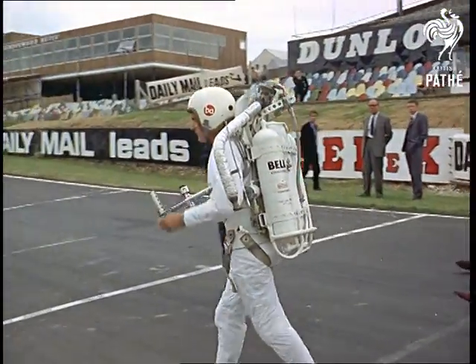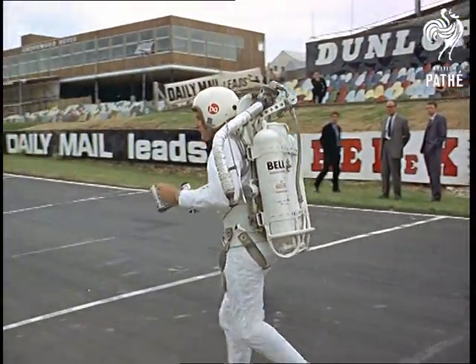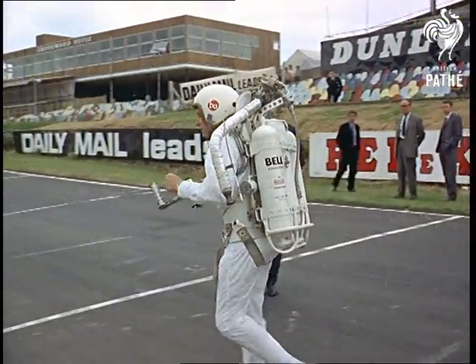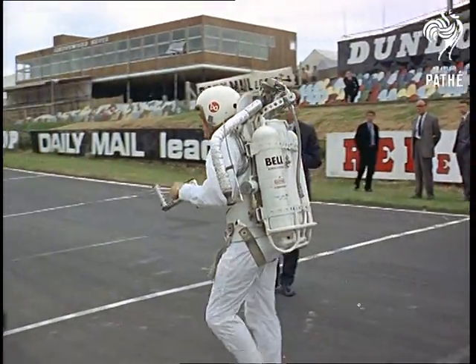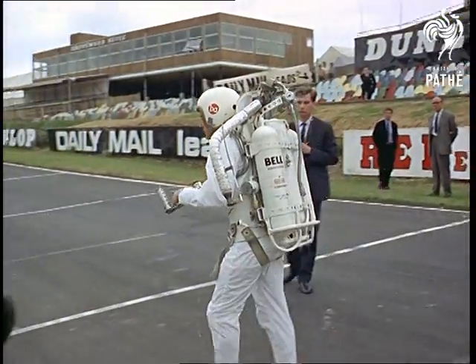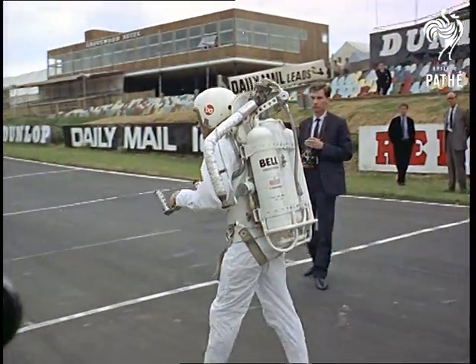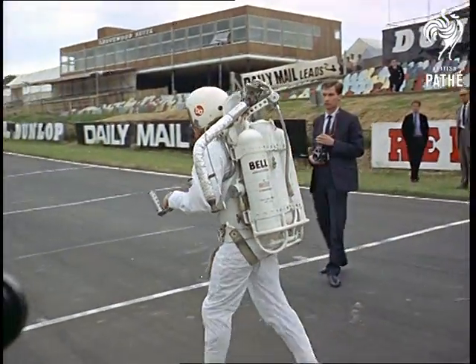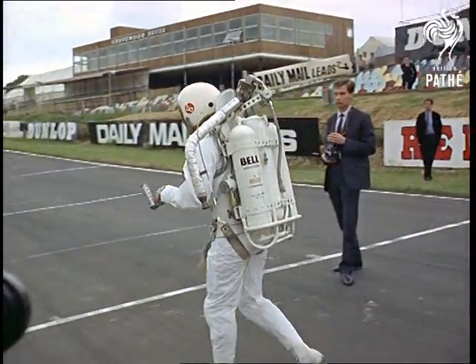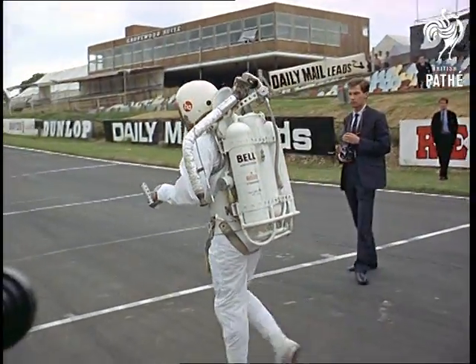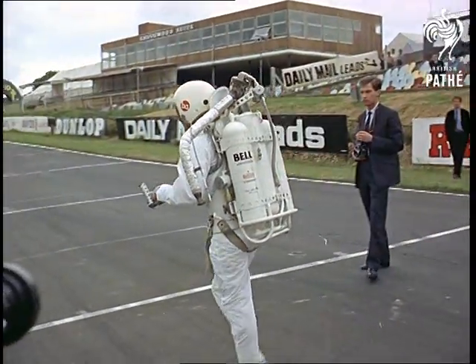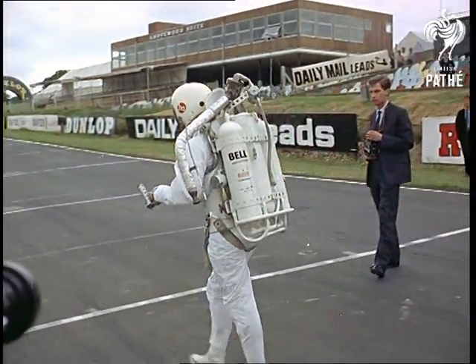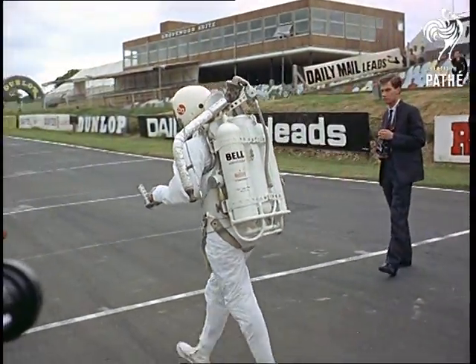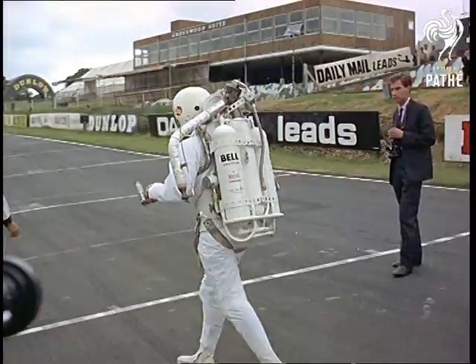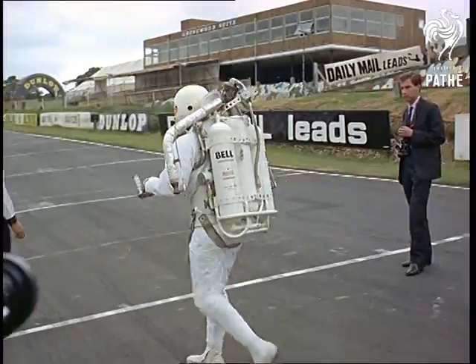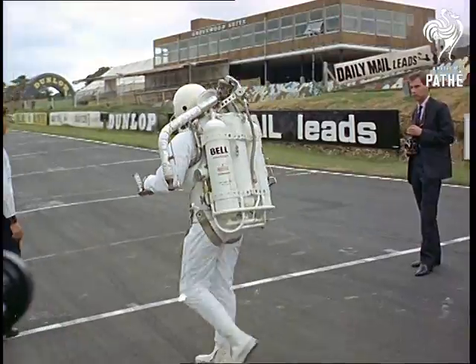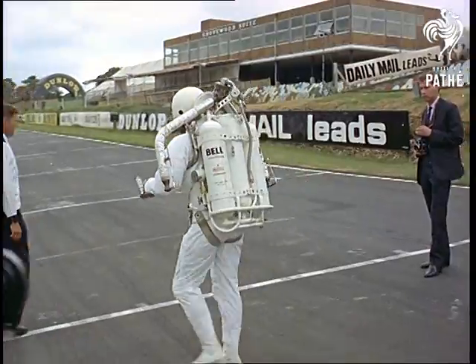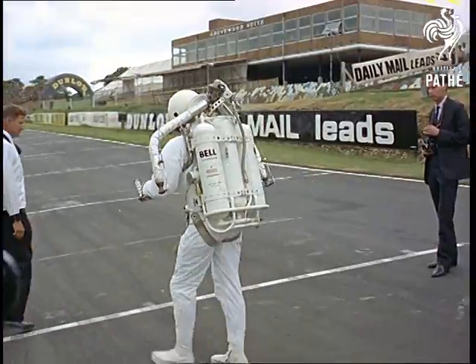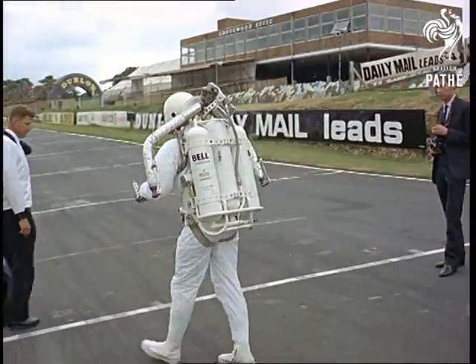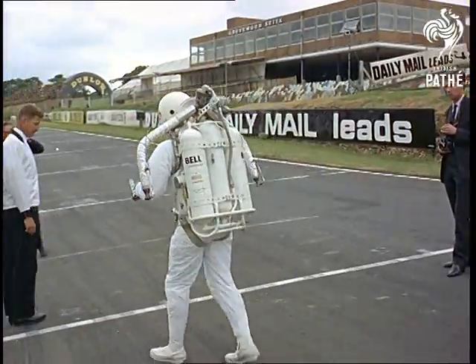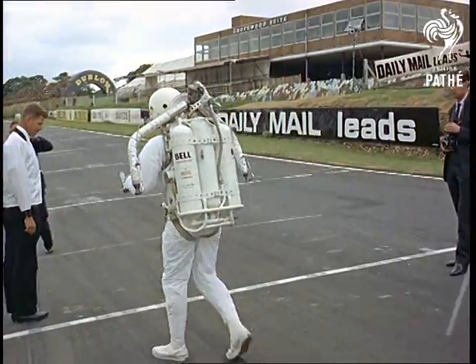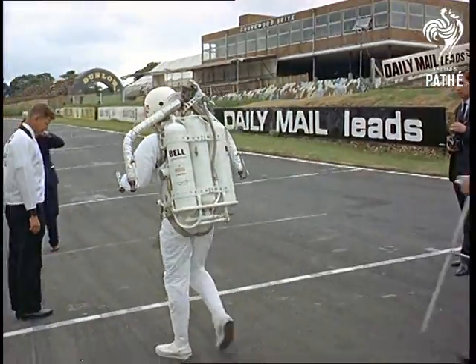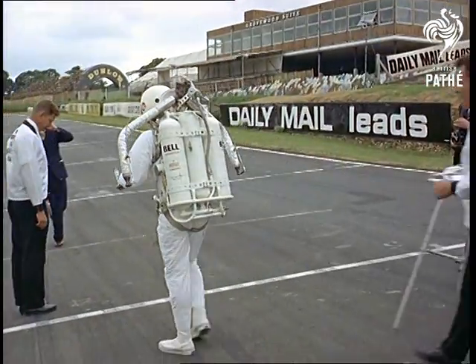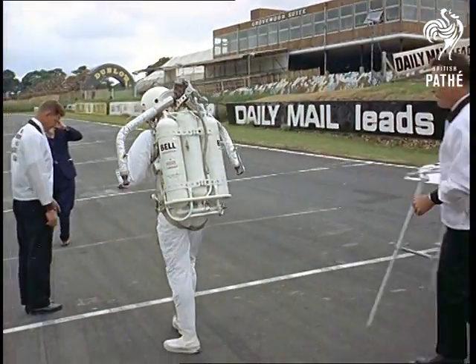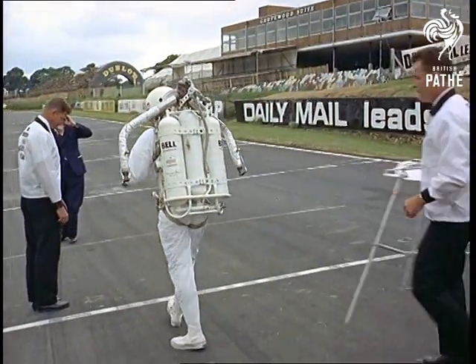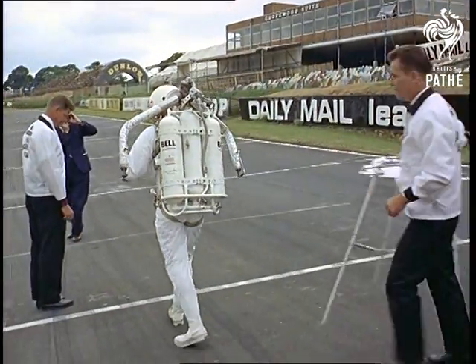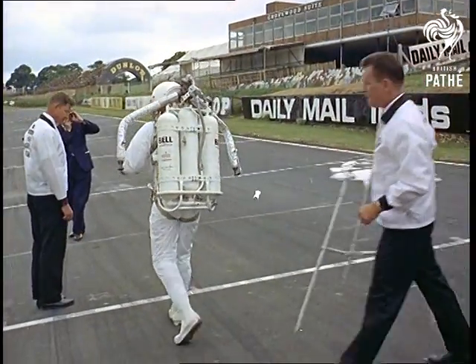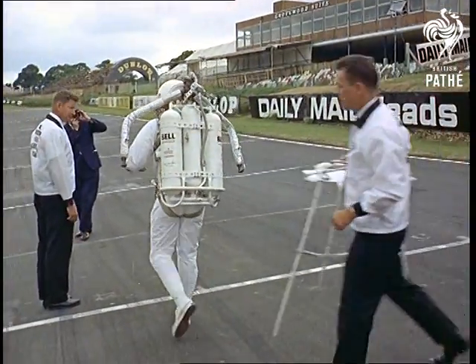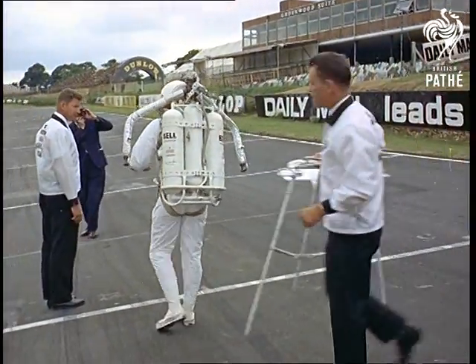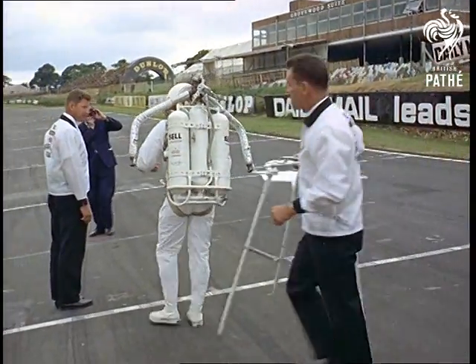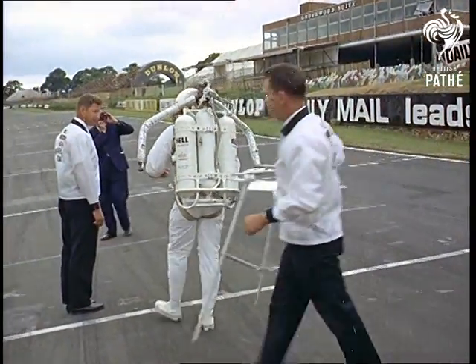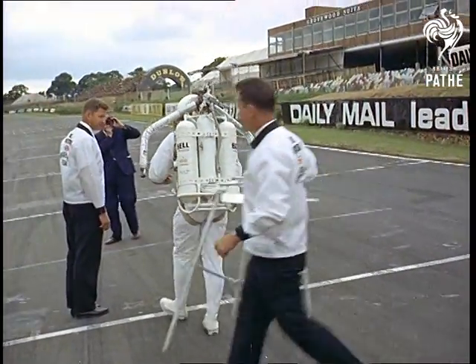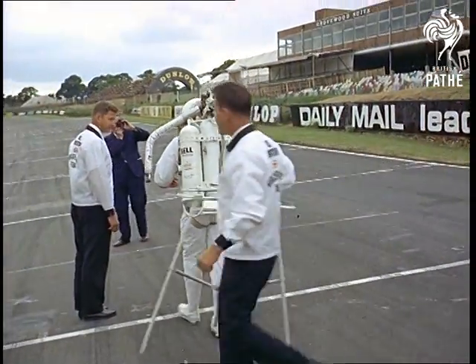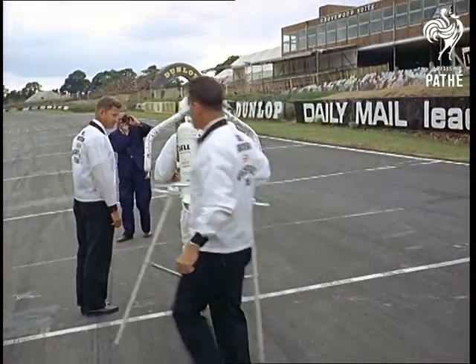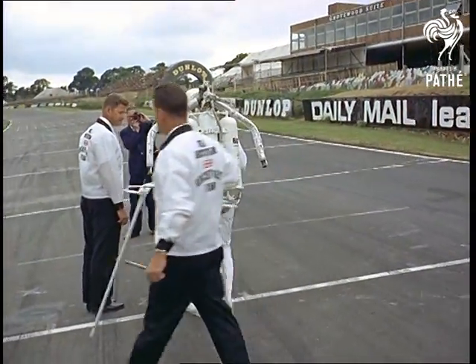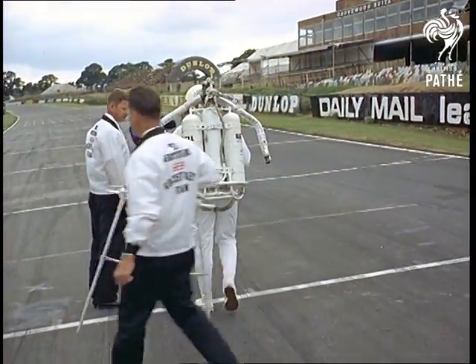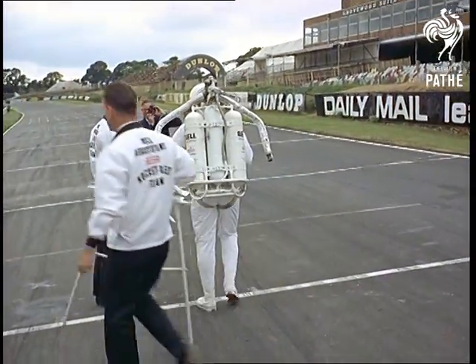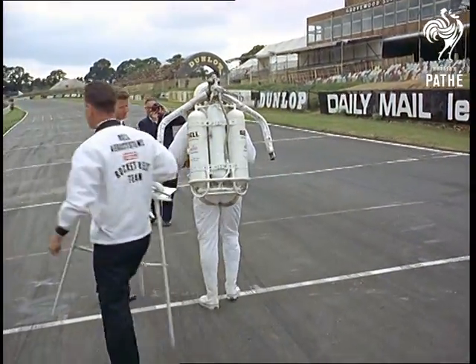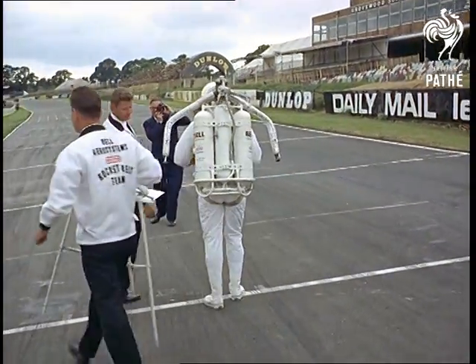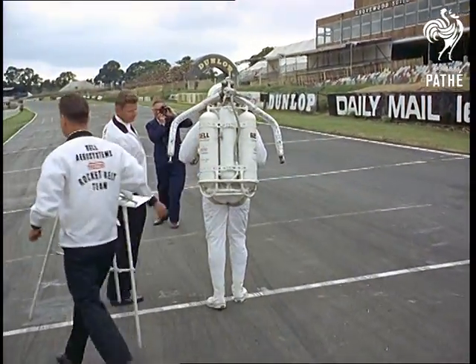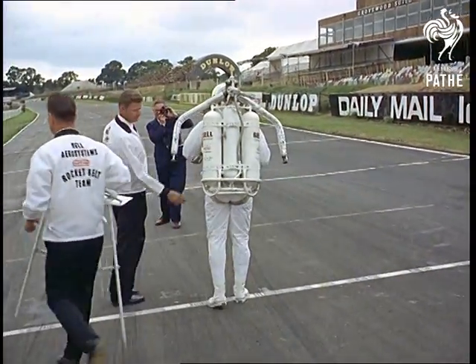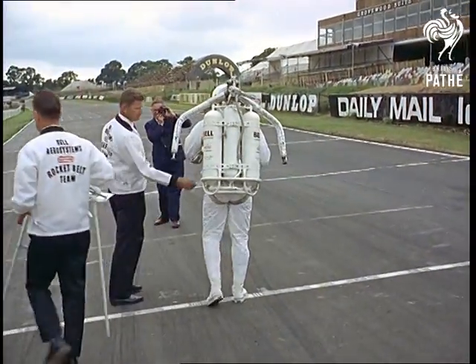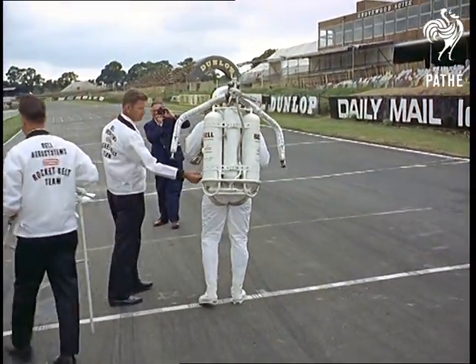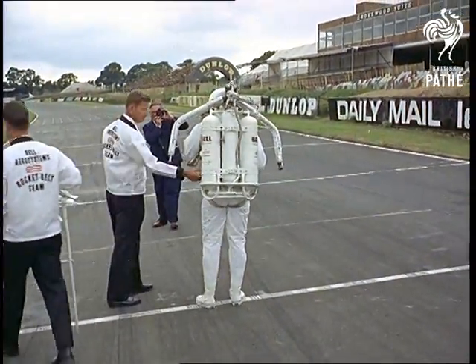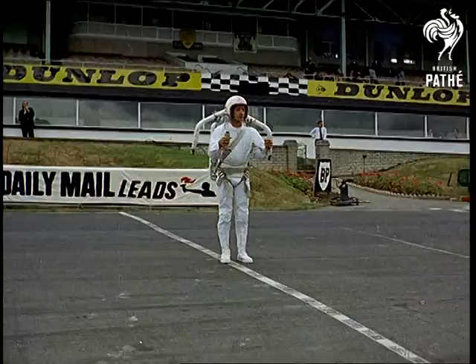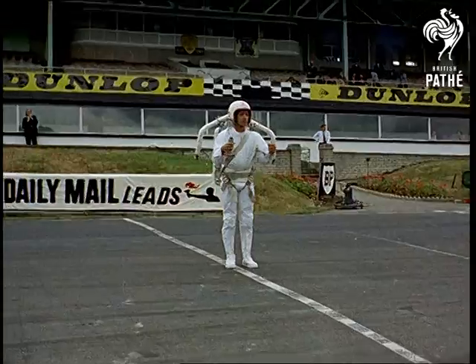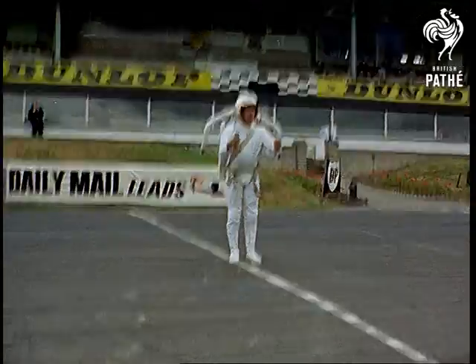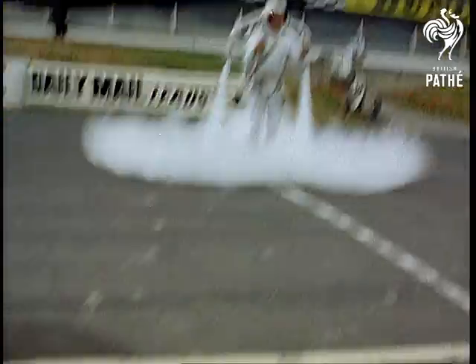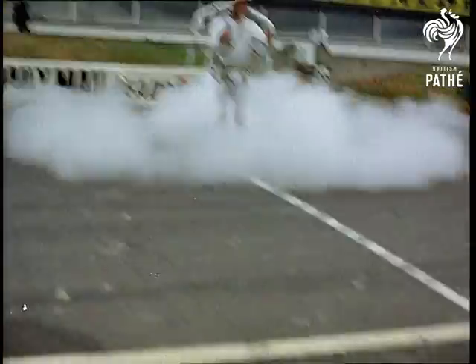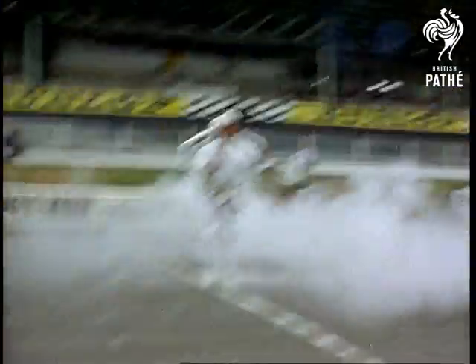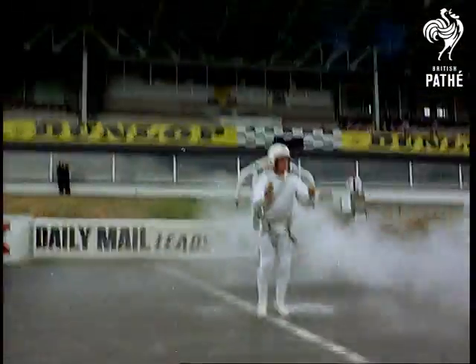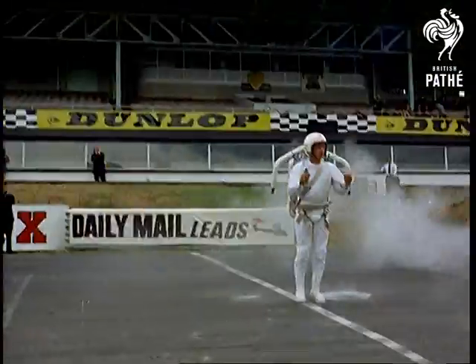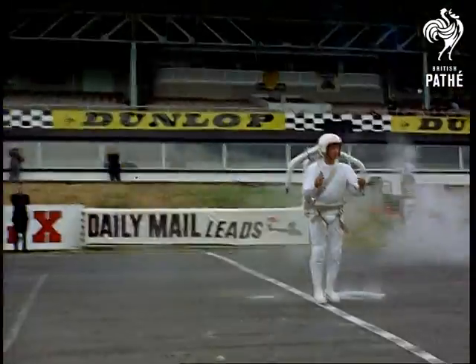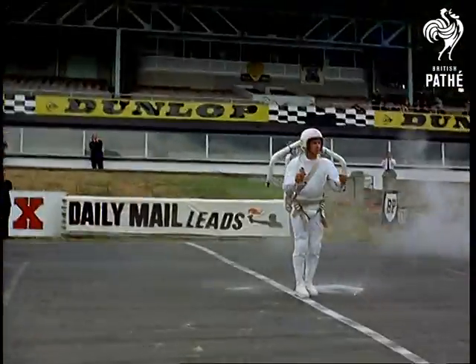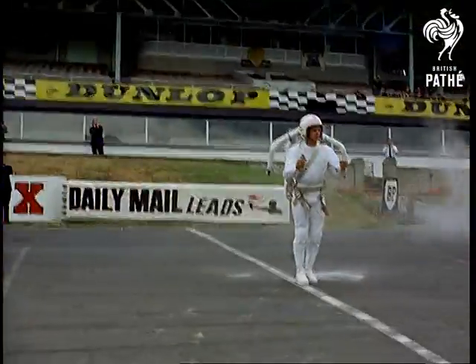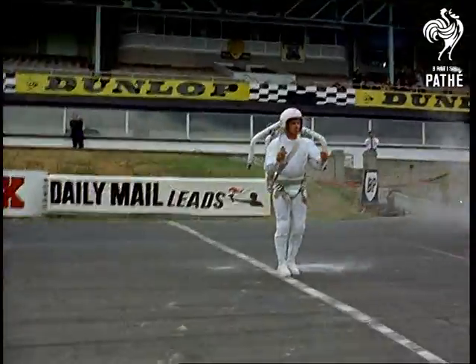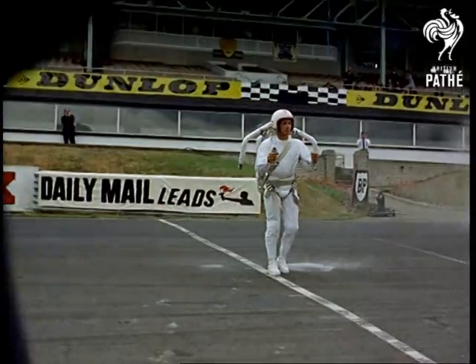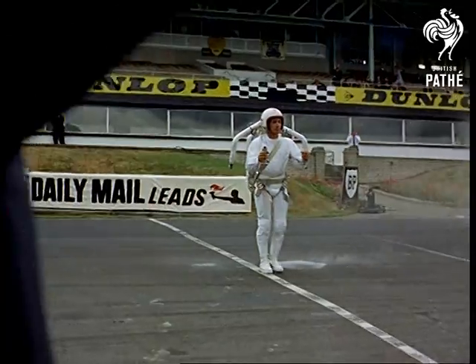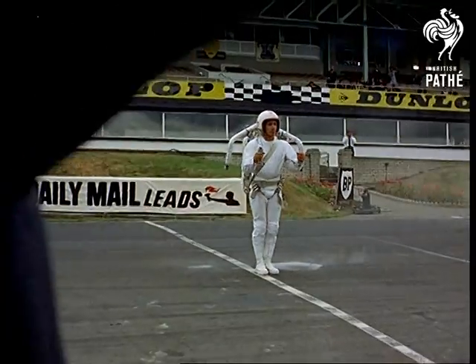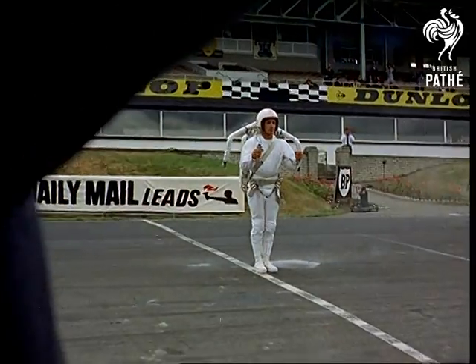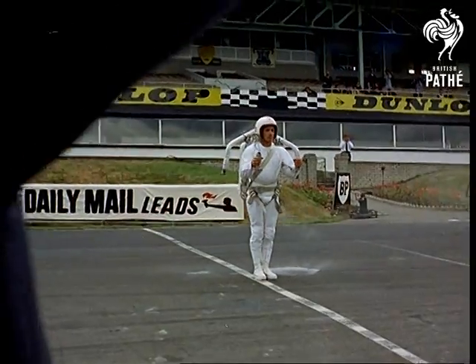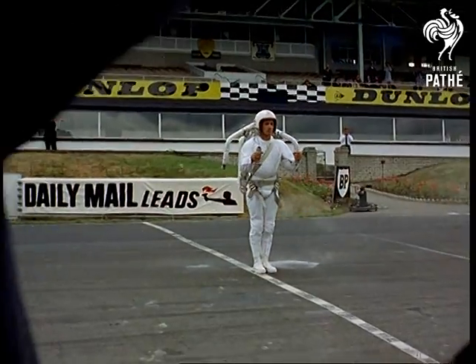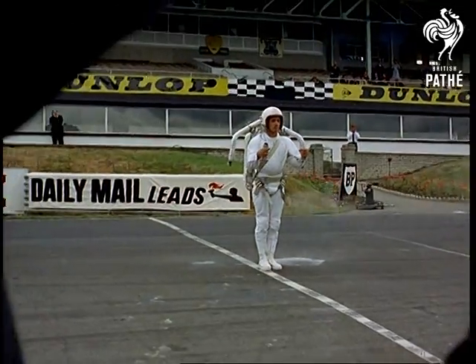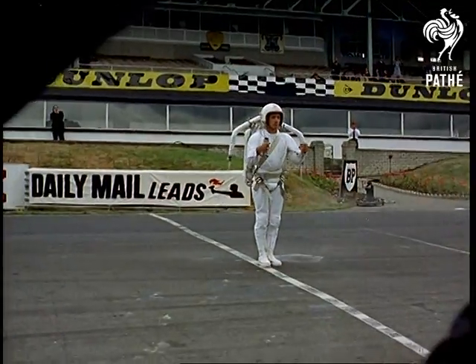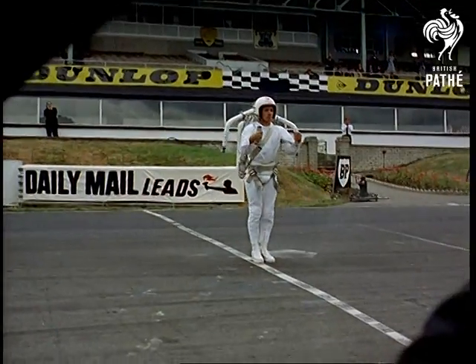All you need is a few hundred gallons of liquid hydrogen, nerves just as cool, and you really can go up in the world — straight up.